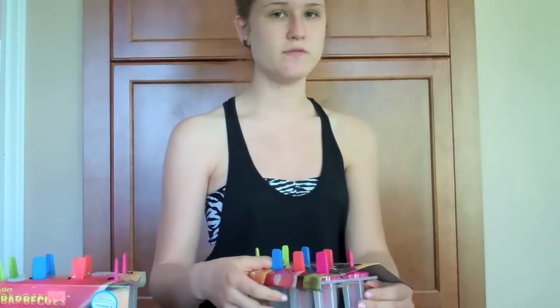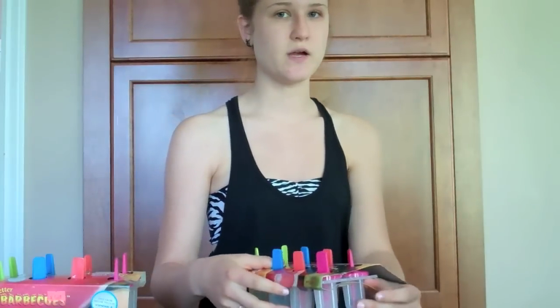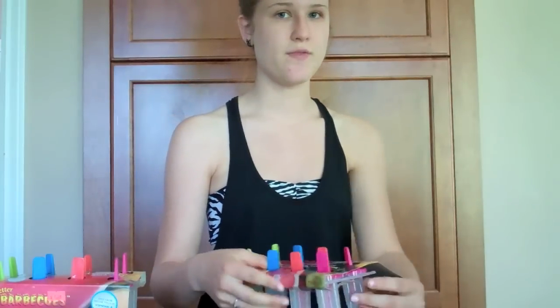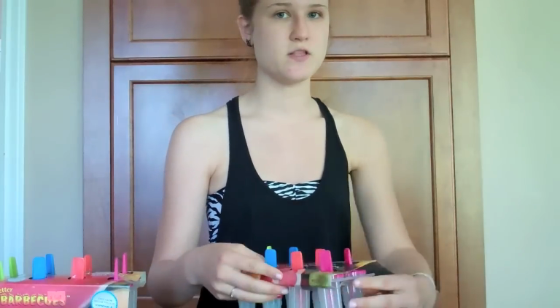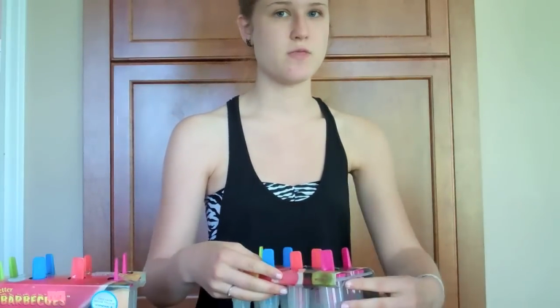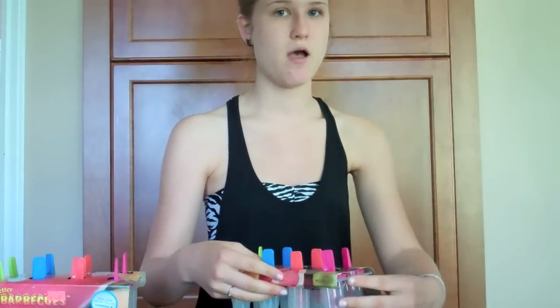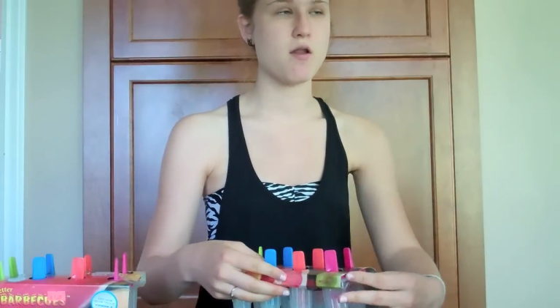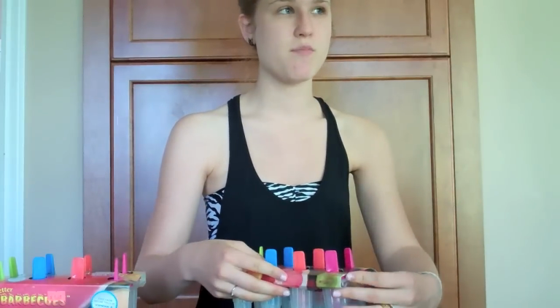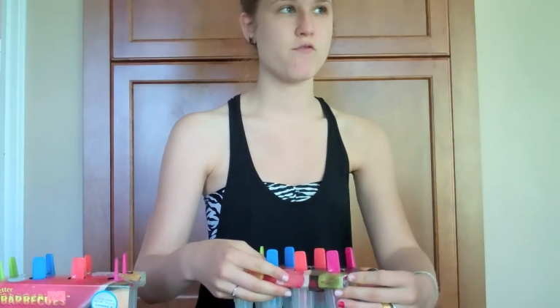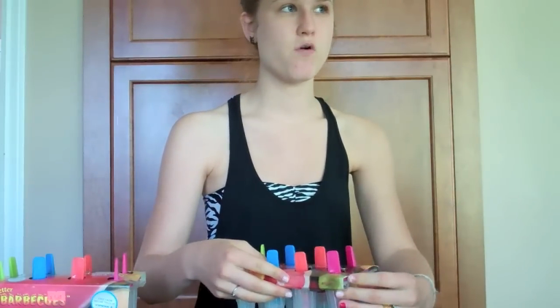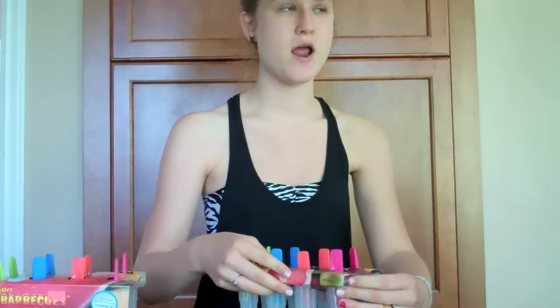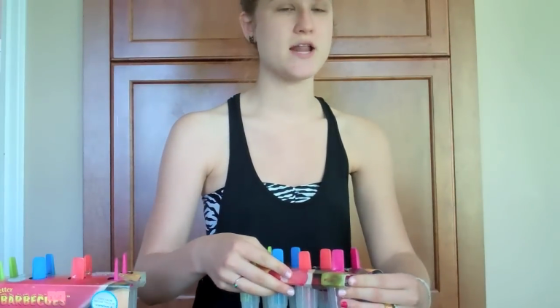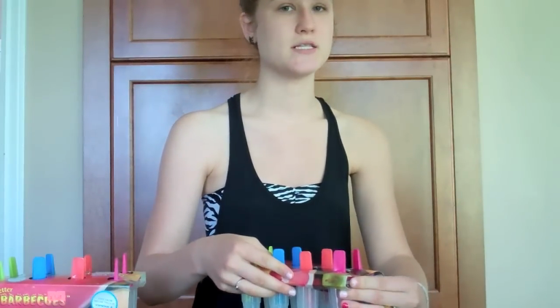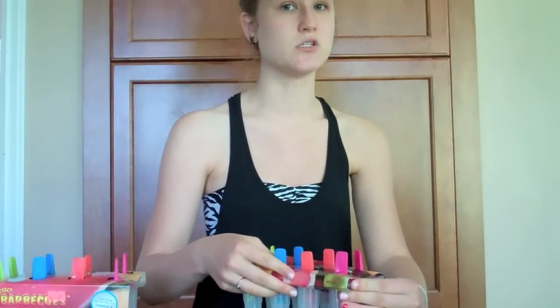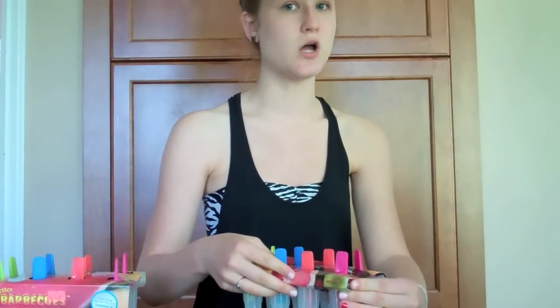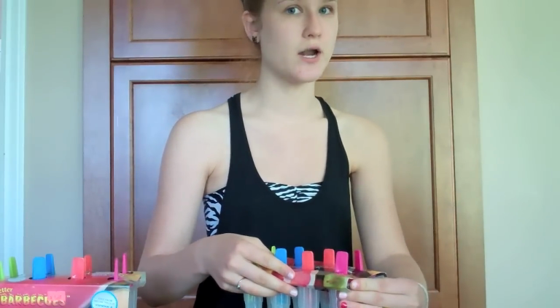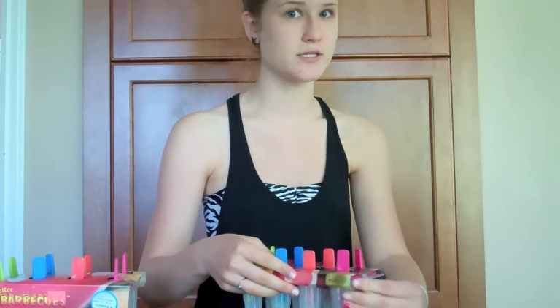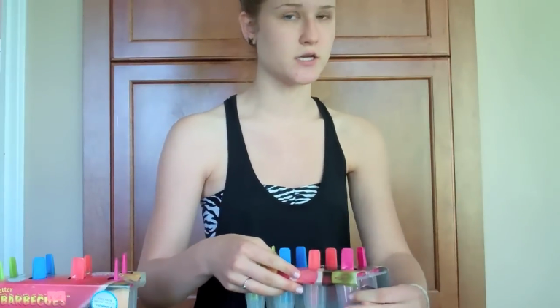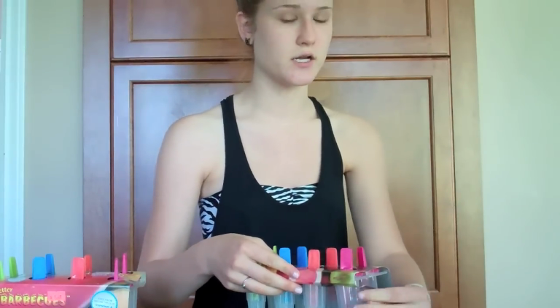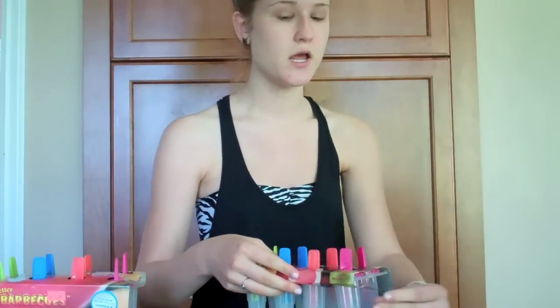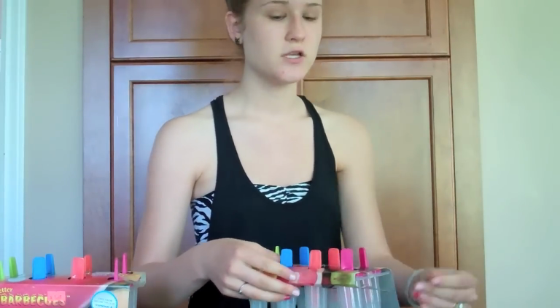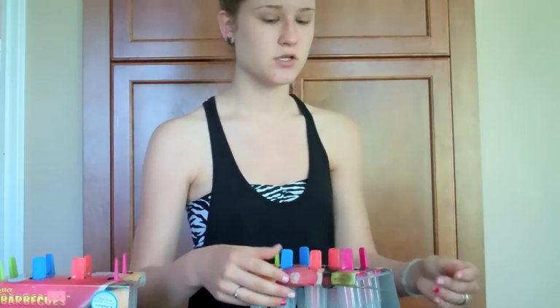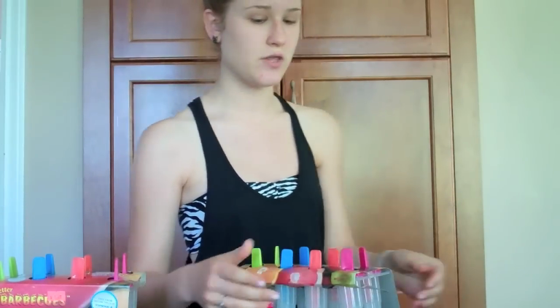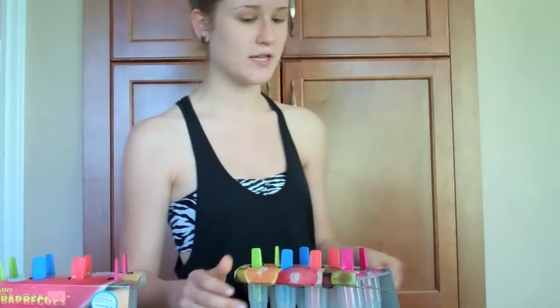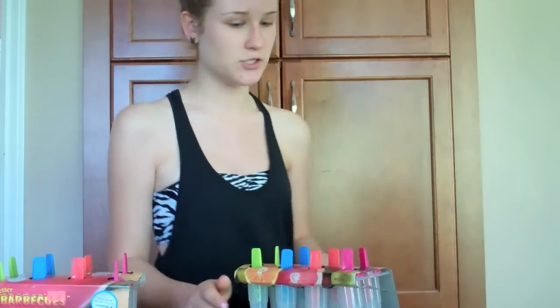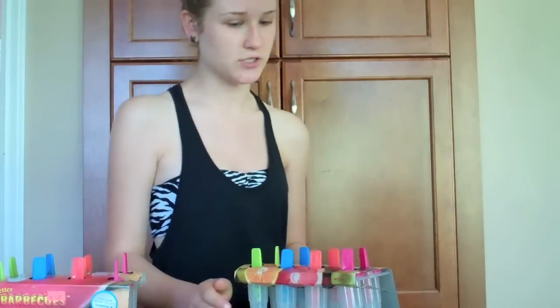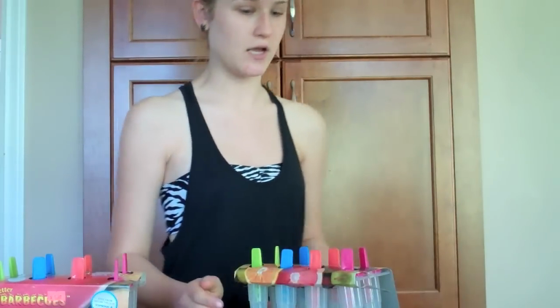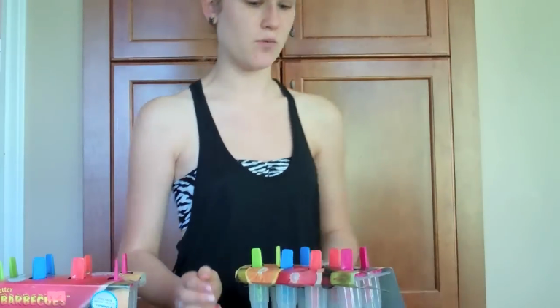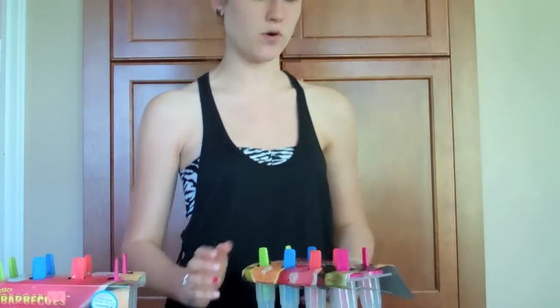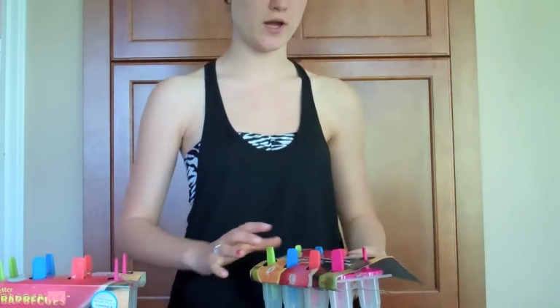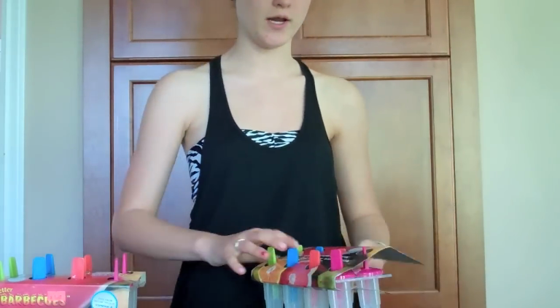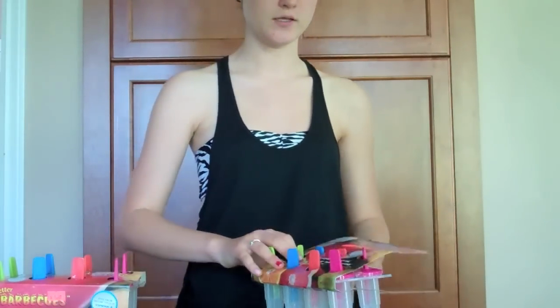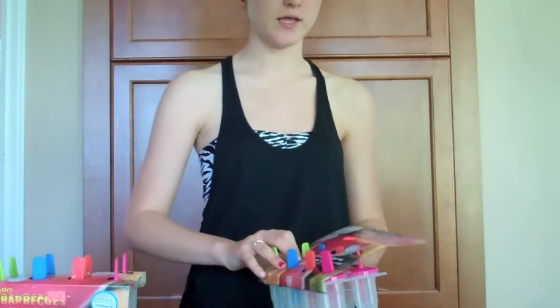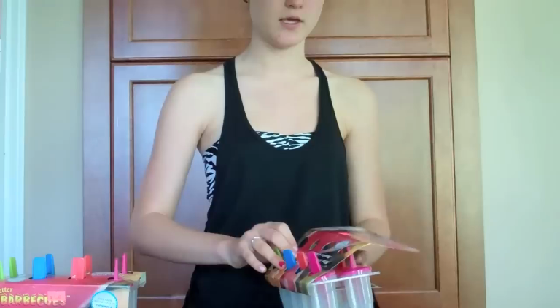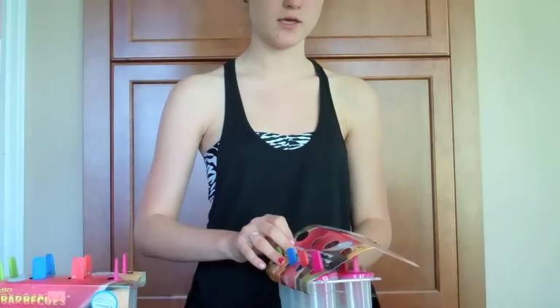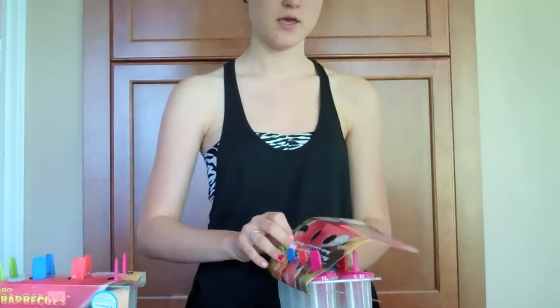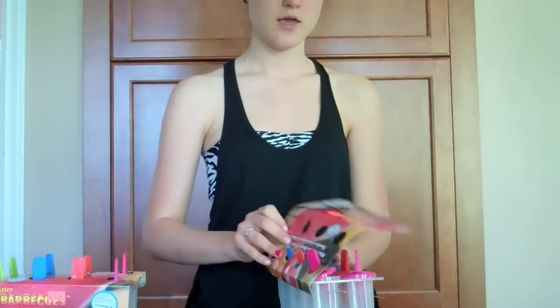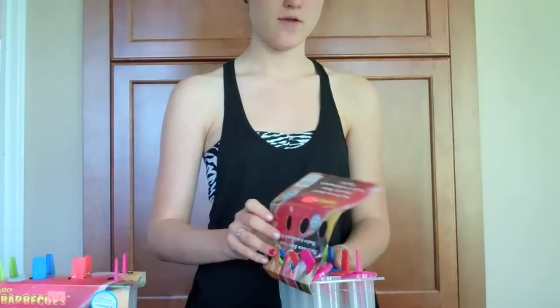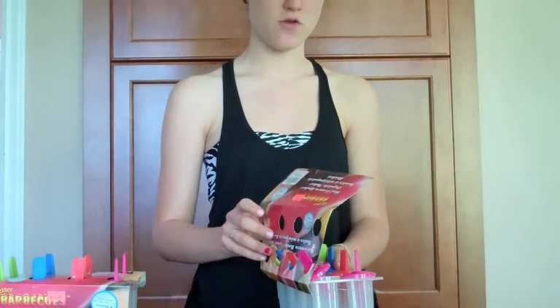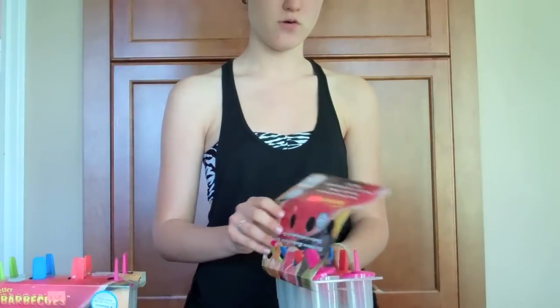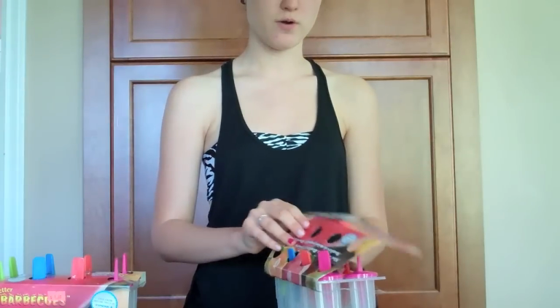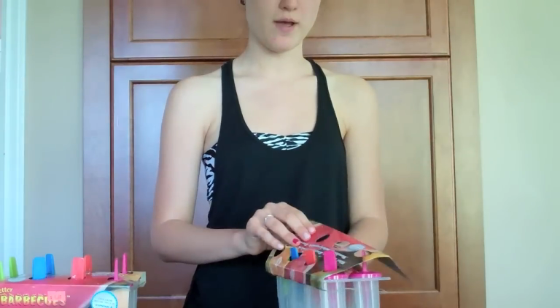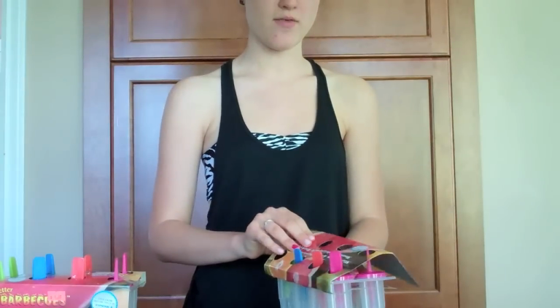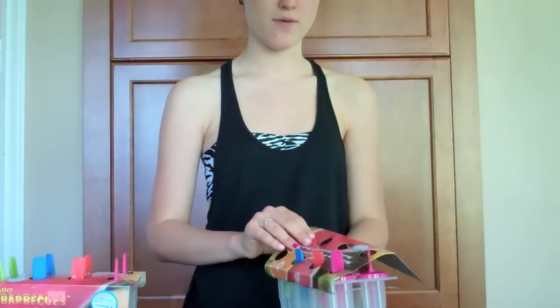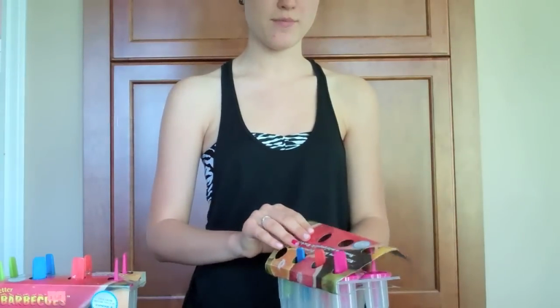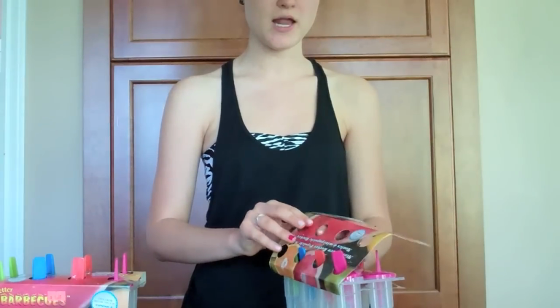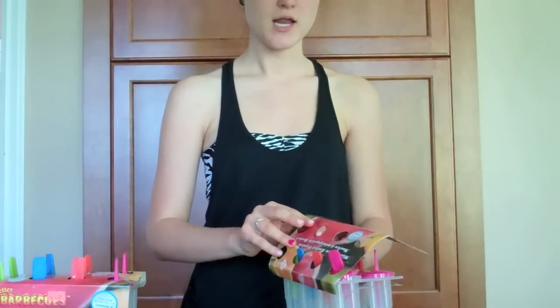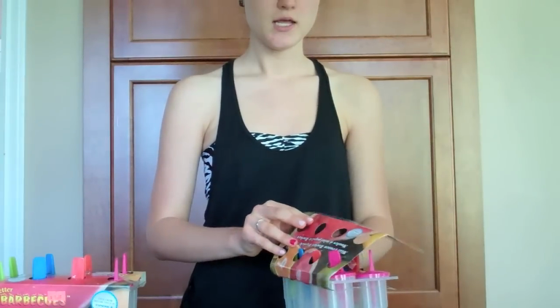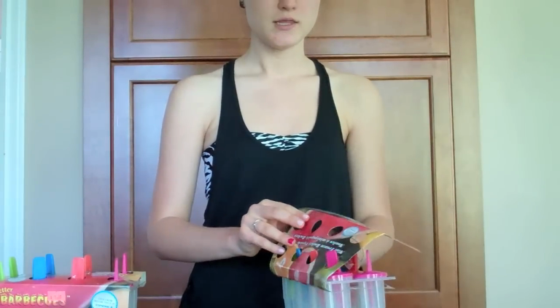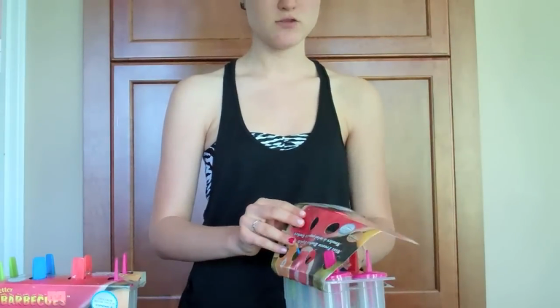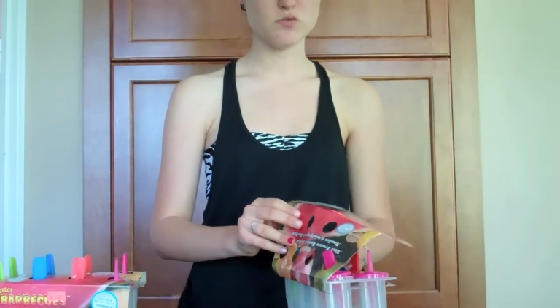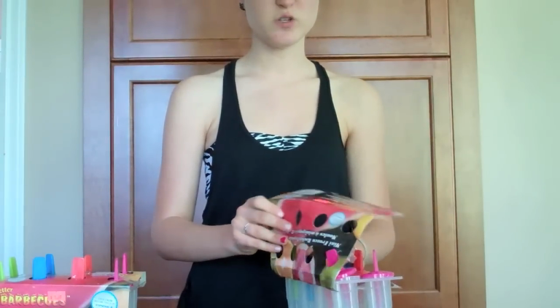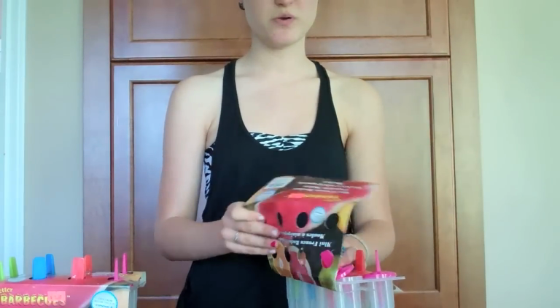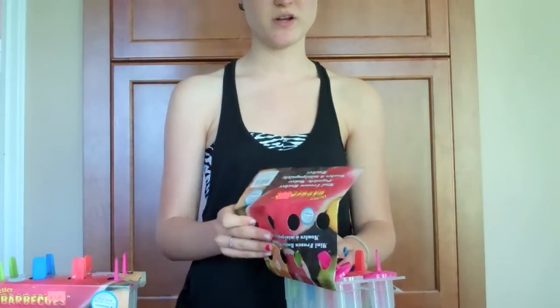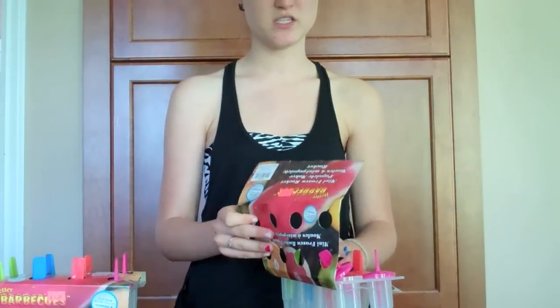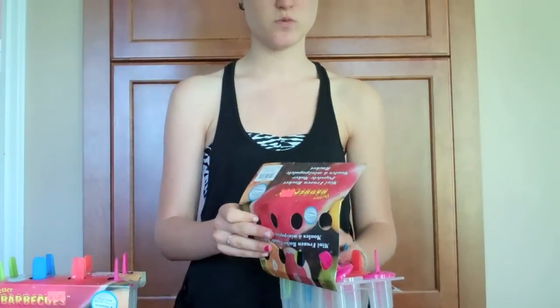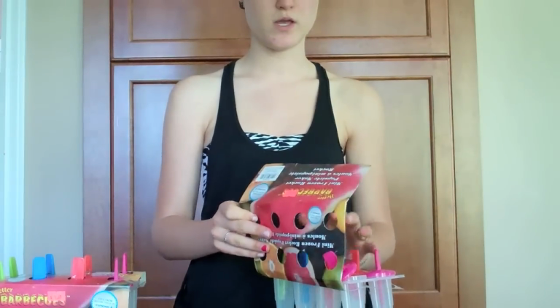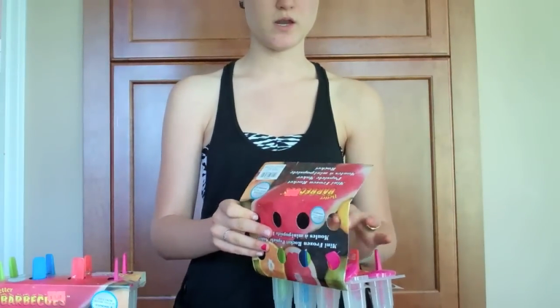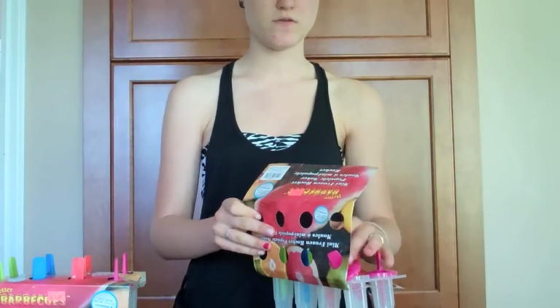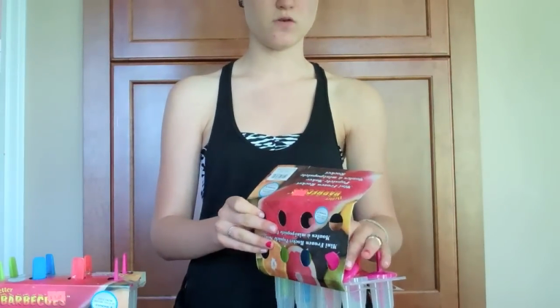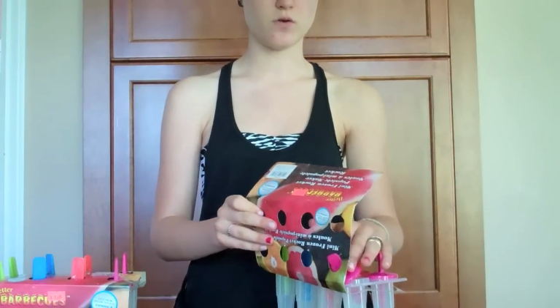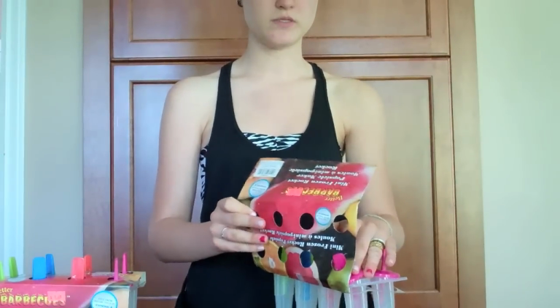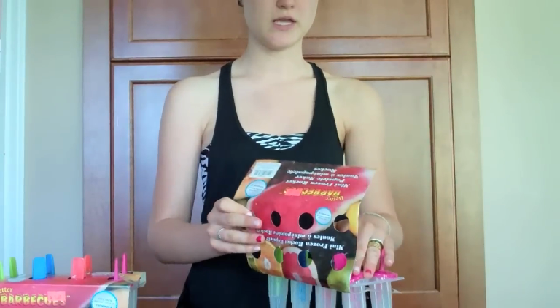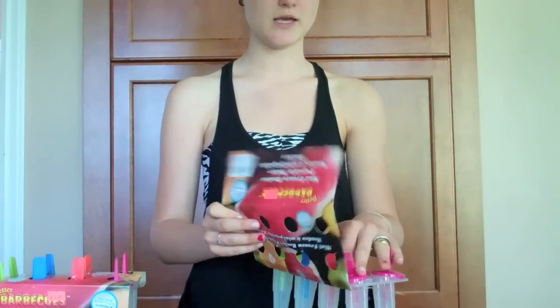We've done this without molds before and it's not as good, so that's just a warning. But these ones are pretty sweet, if you know what I'm saying.